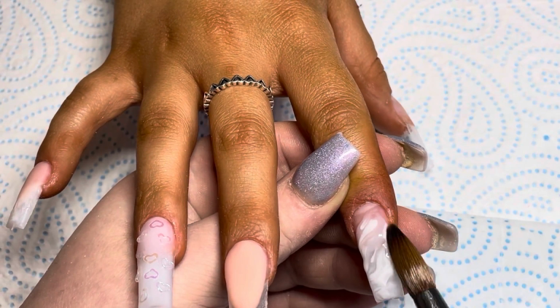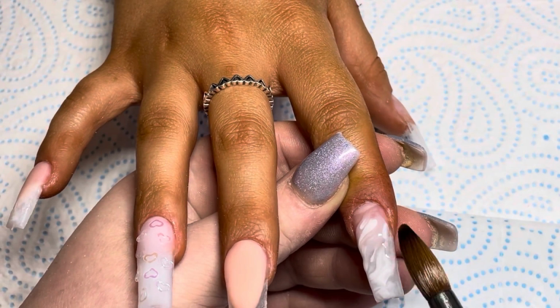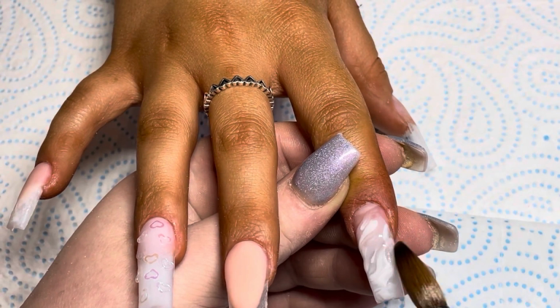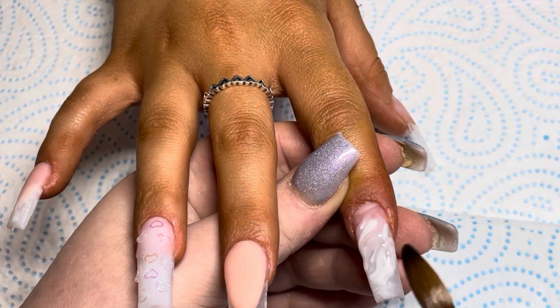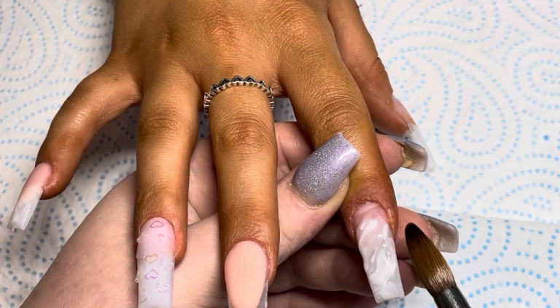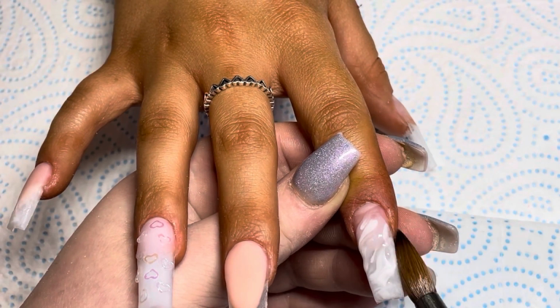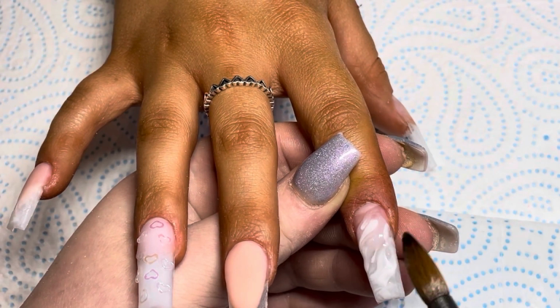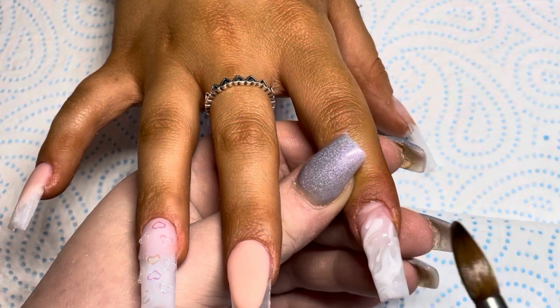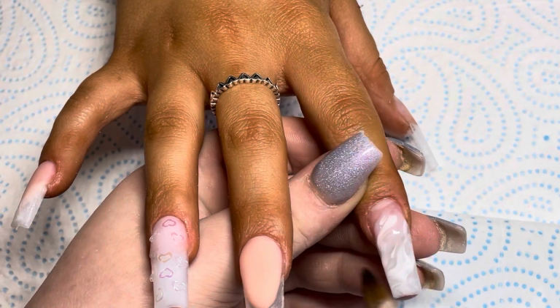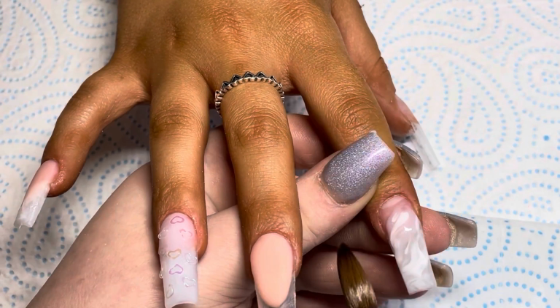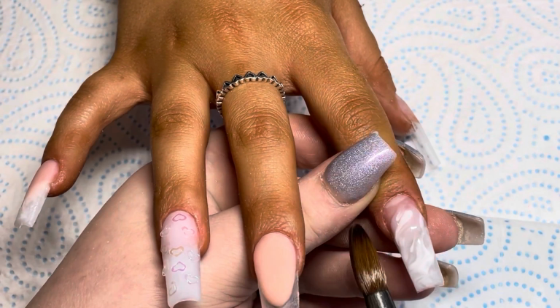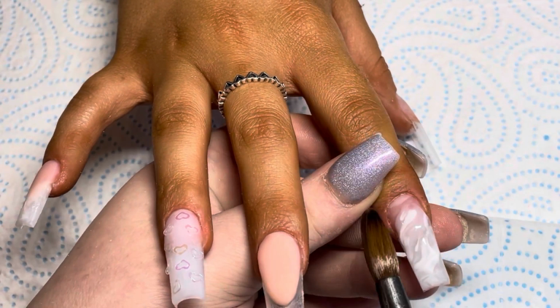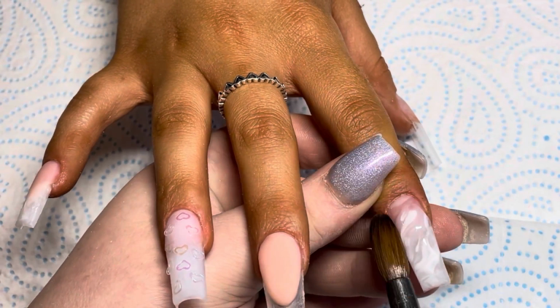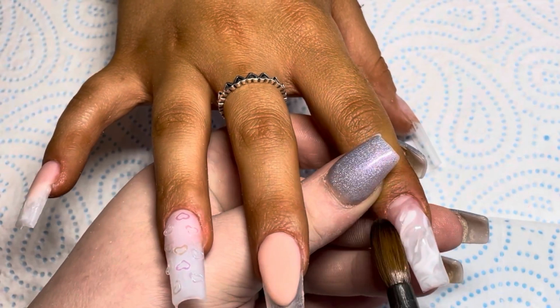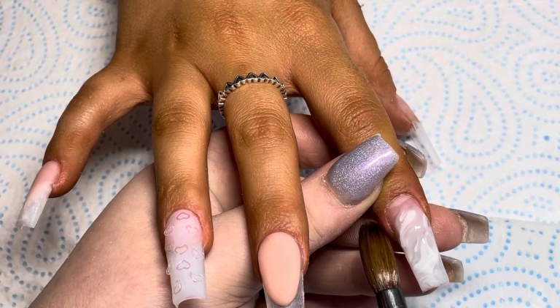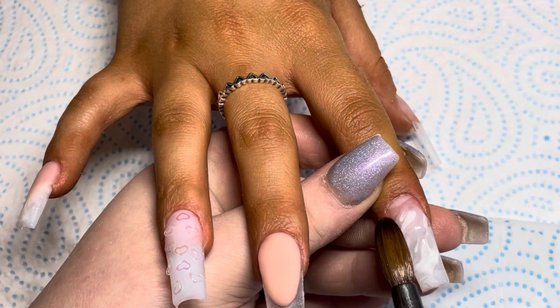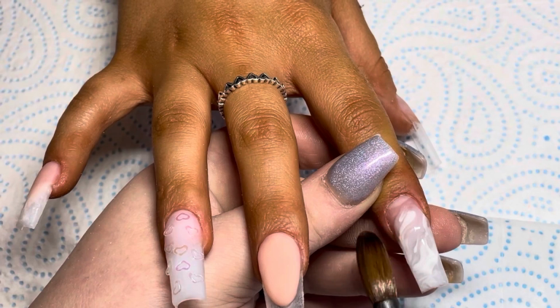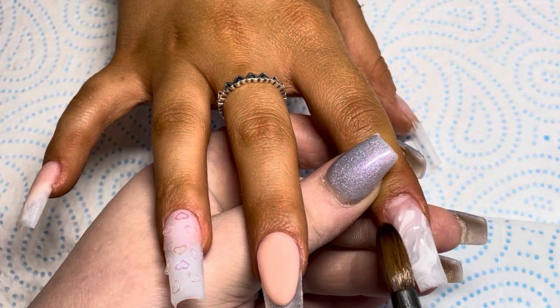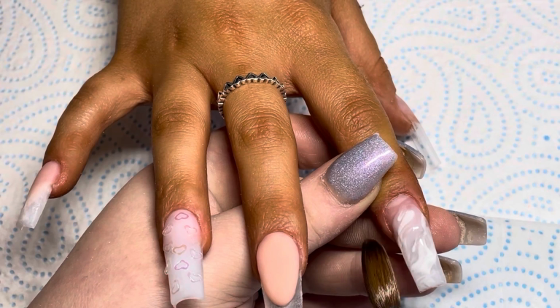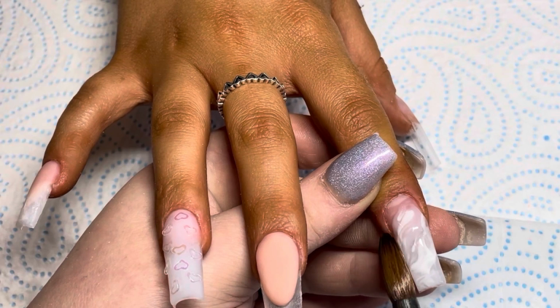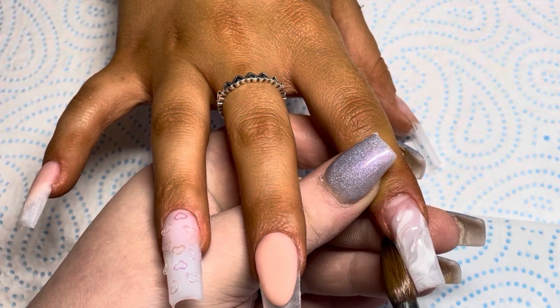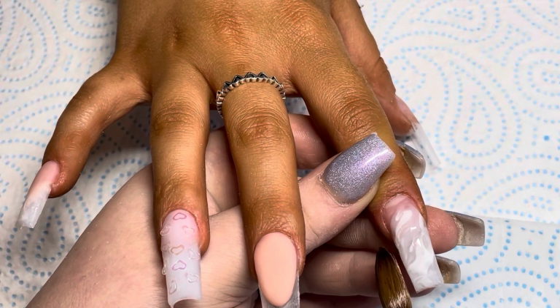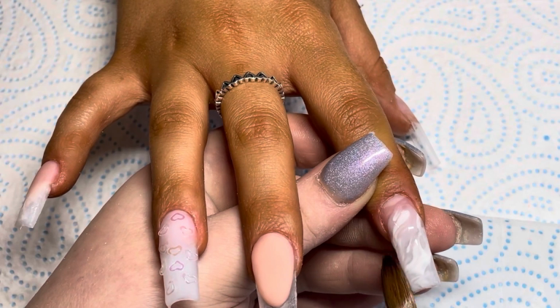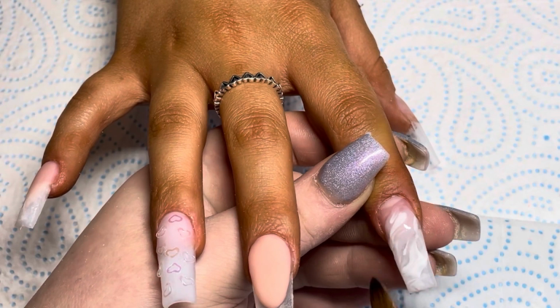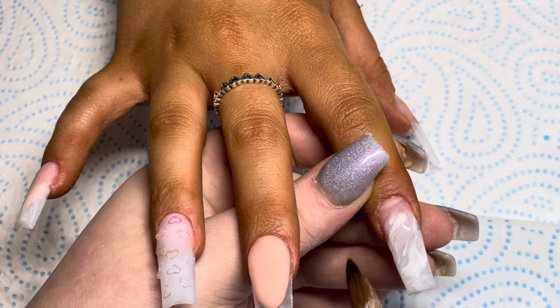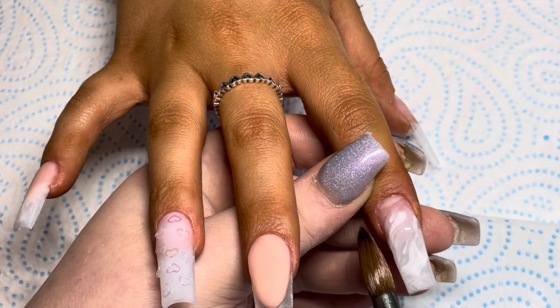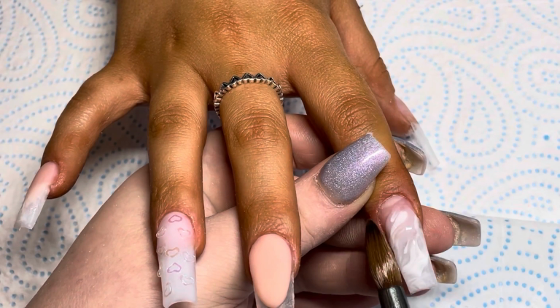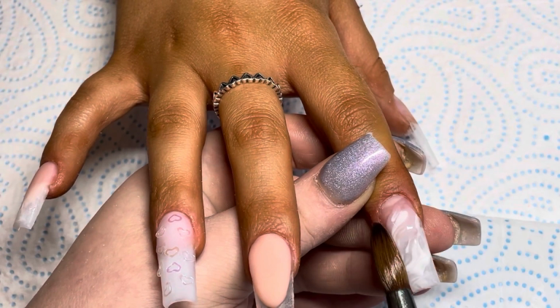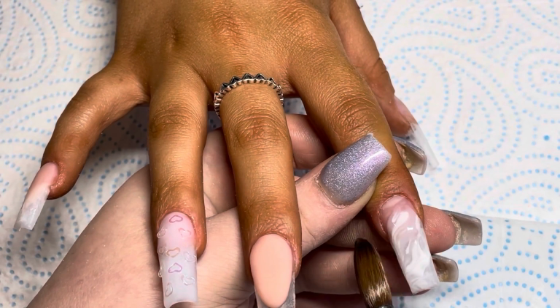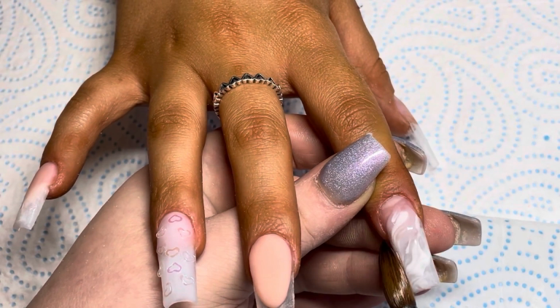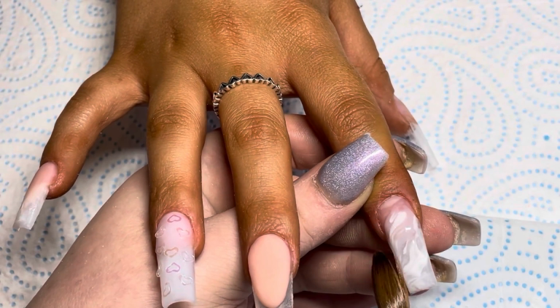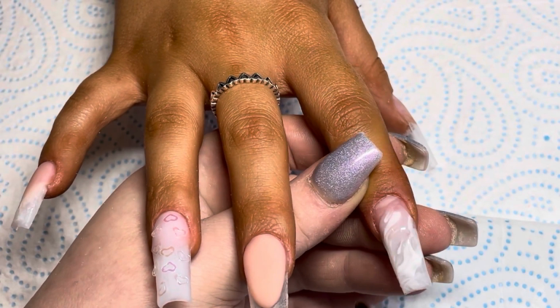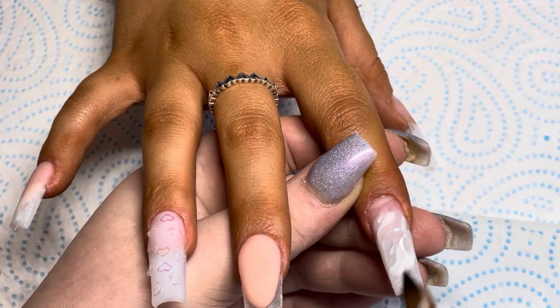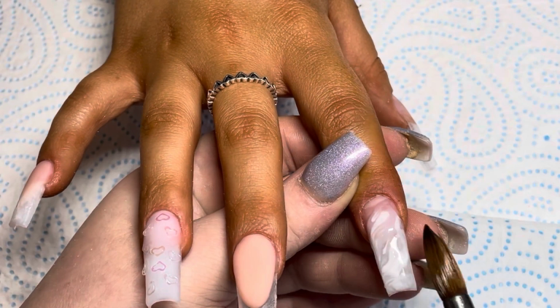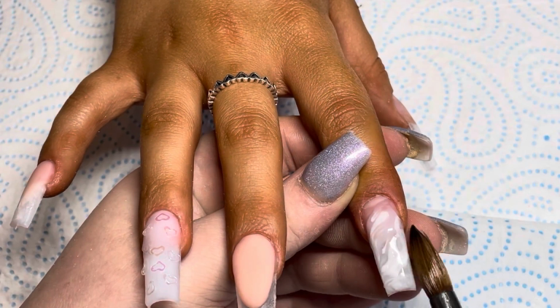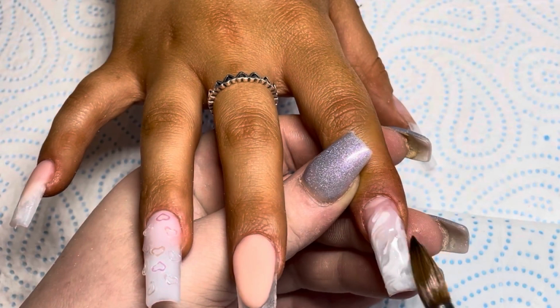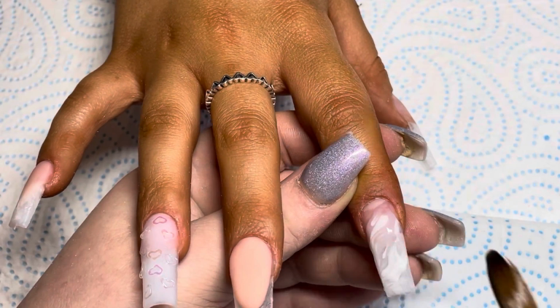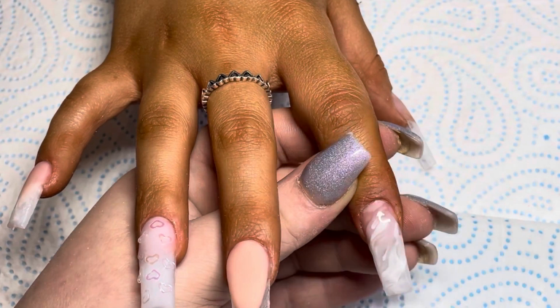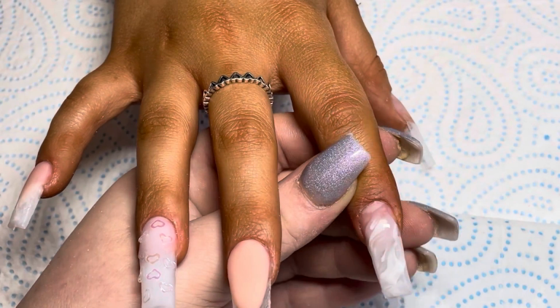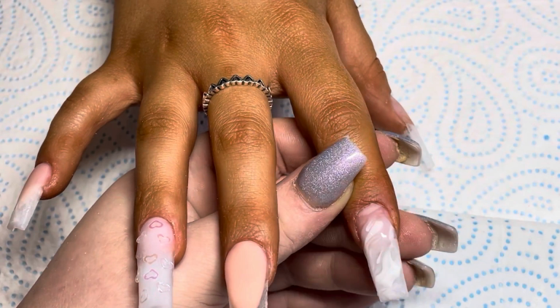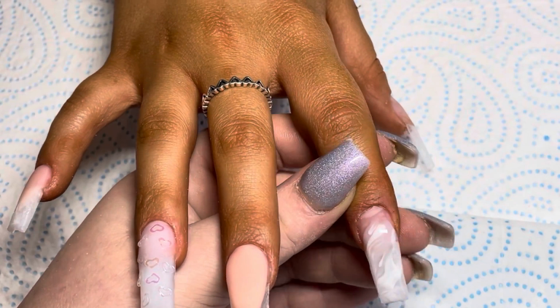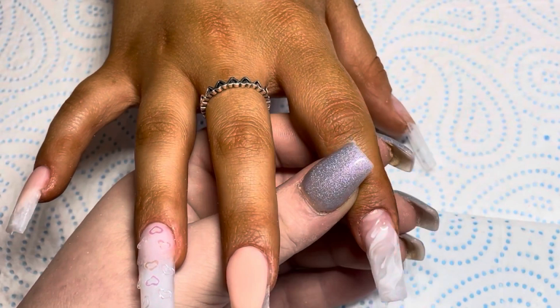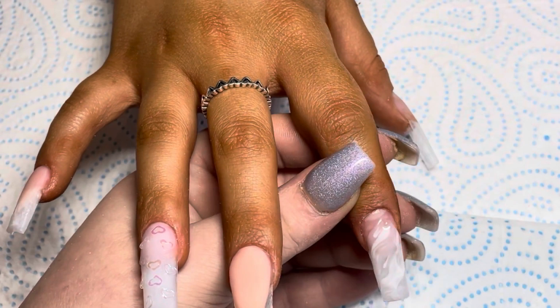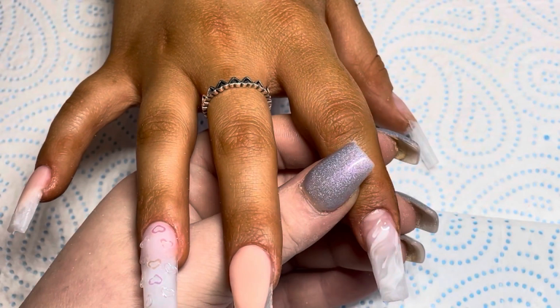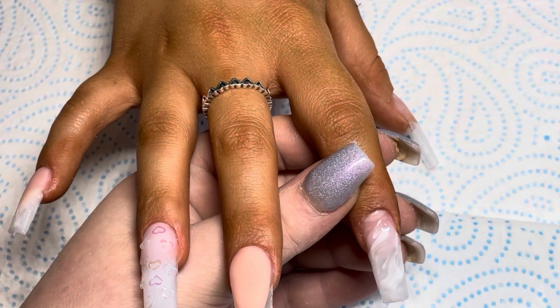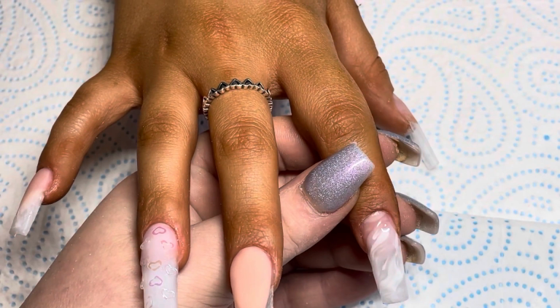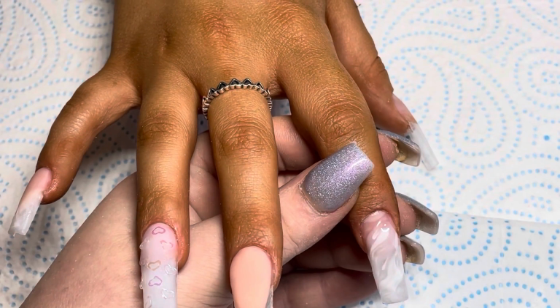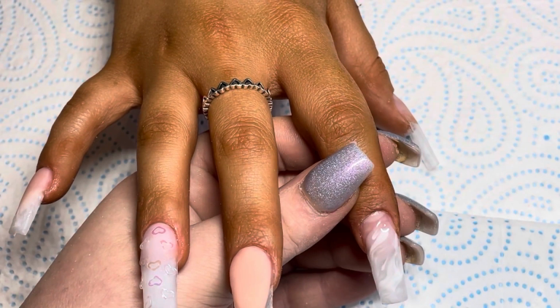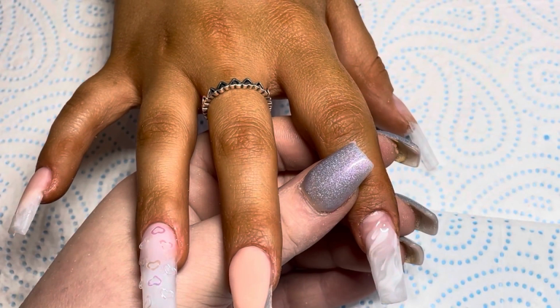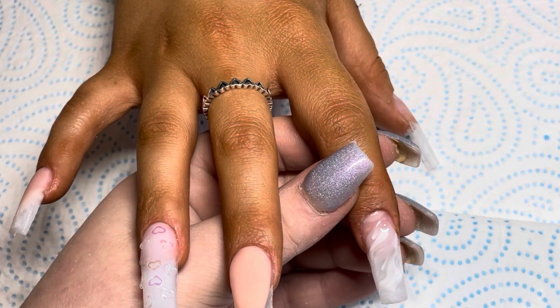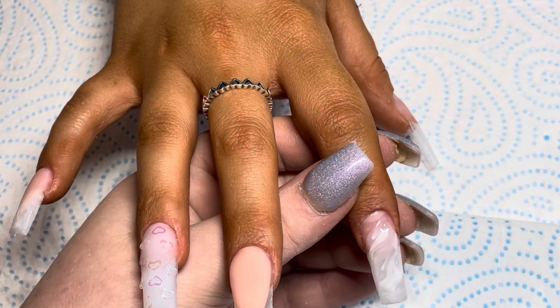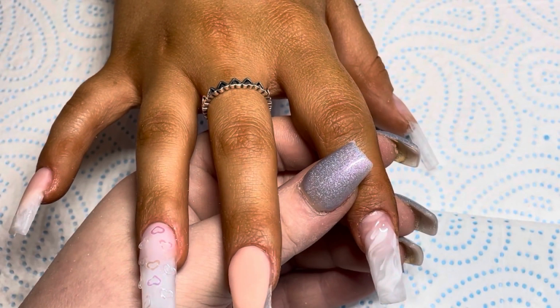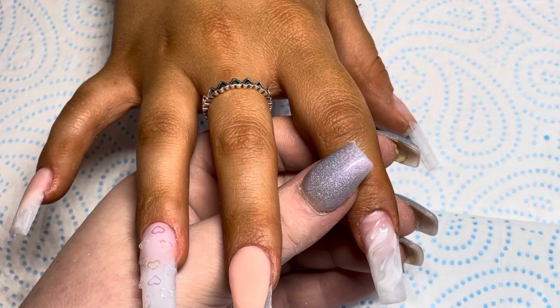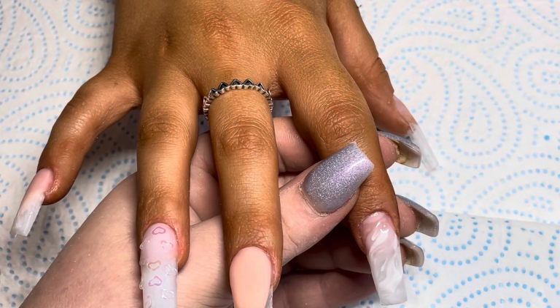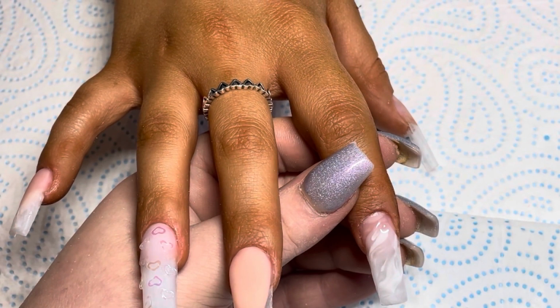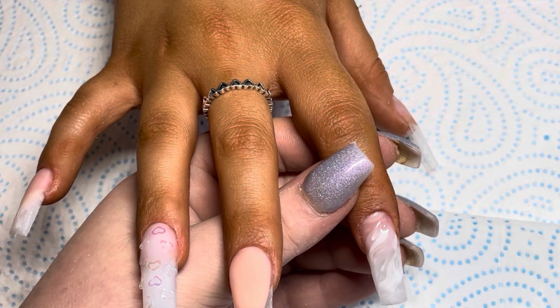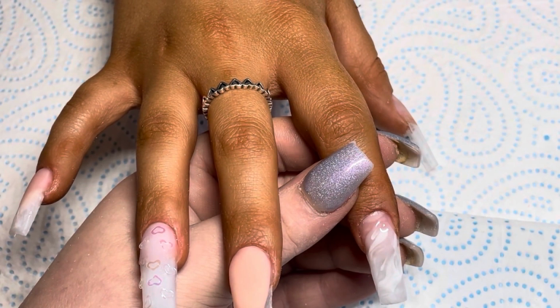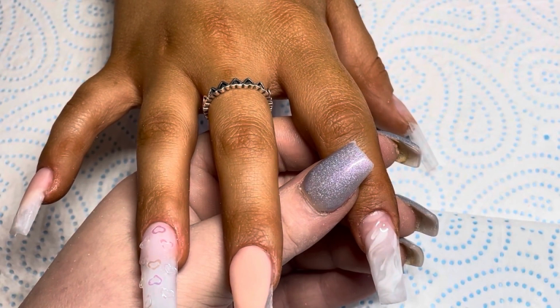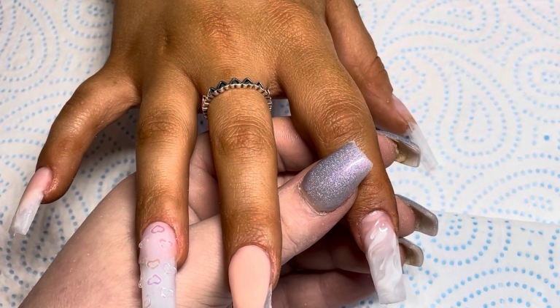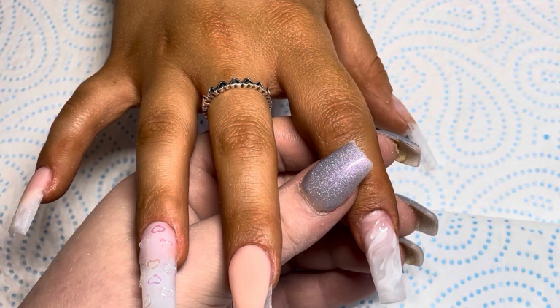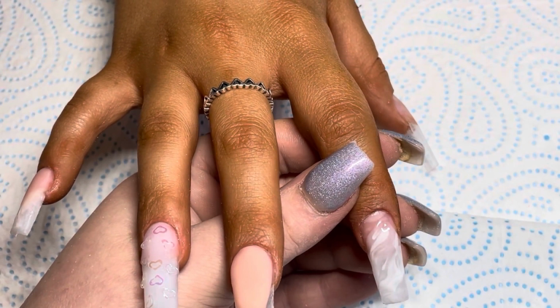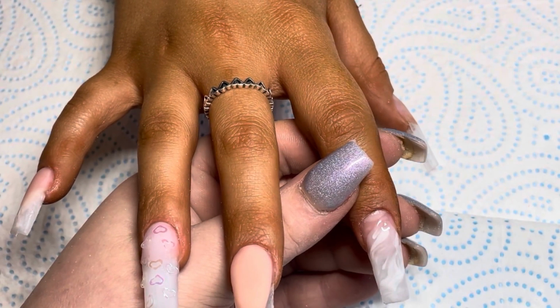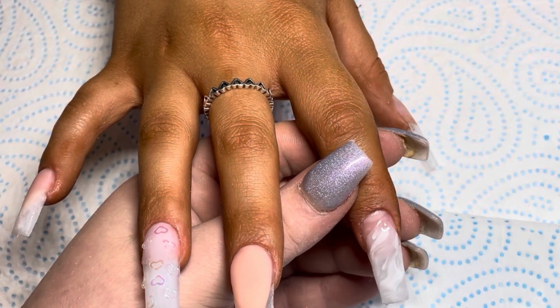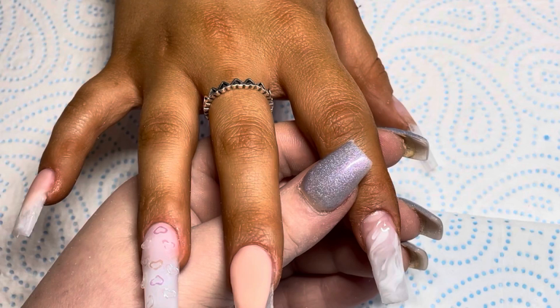I did these on Saturday and we're only on Monday and I can't even remember what I did. I've got some serious issues.